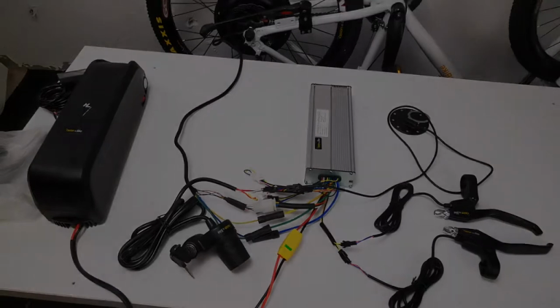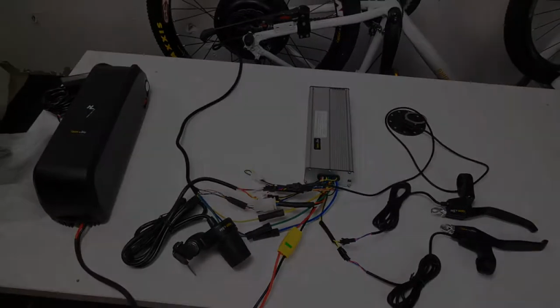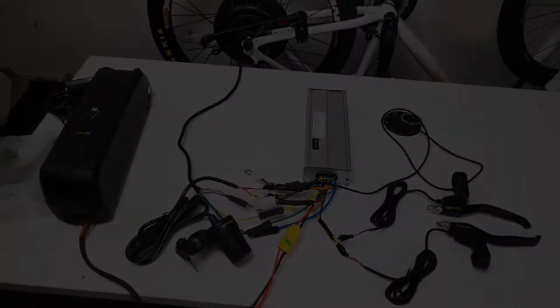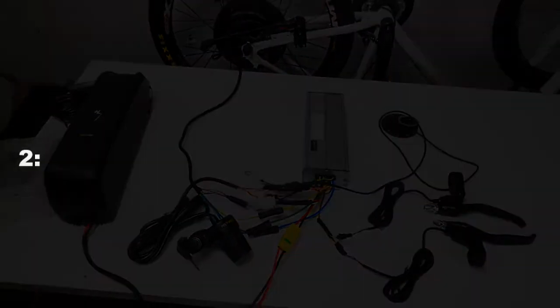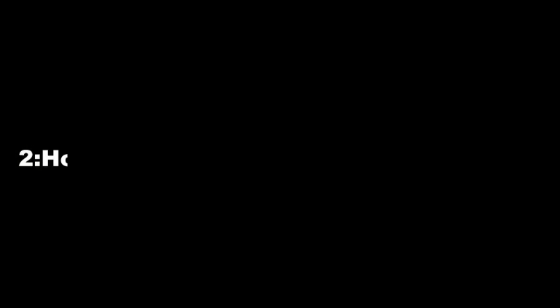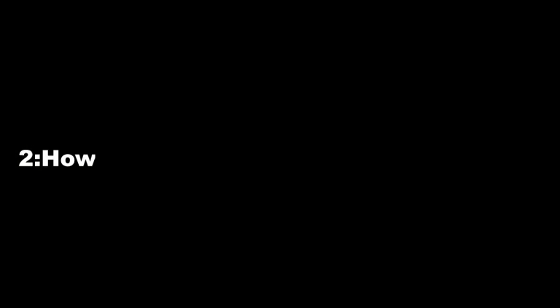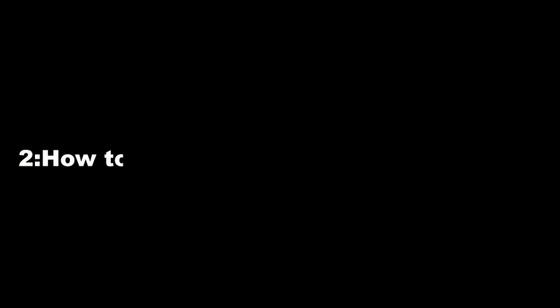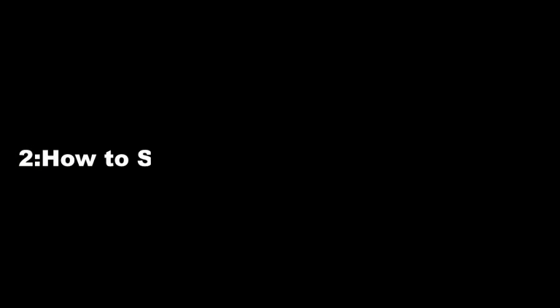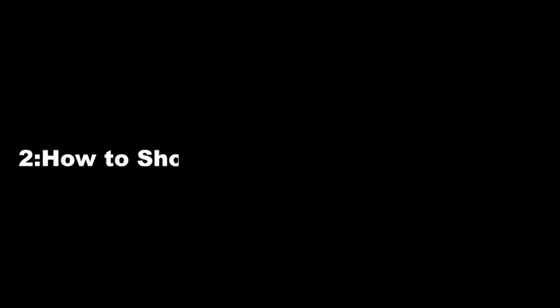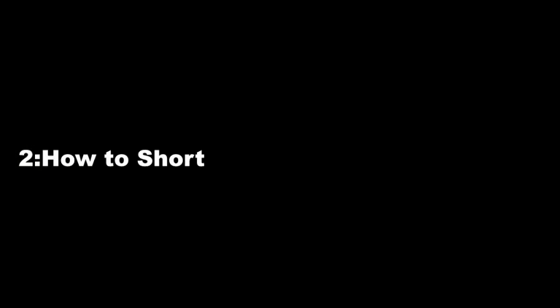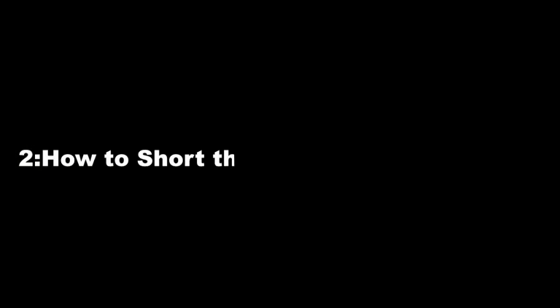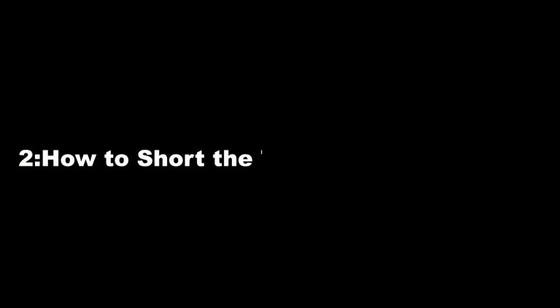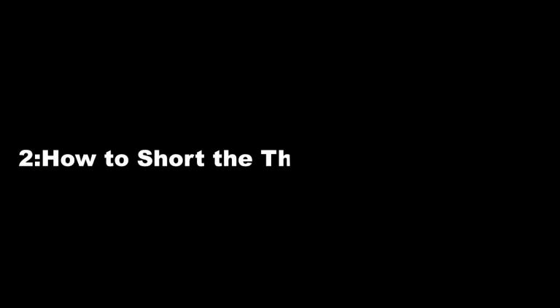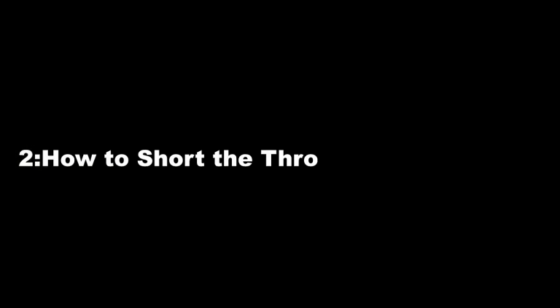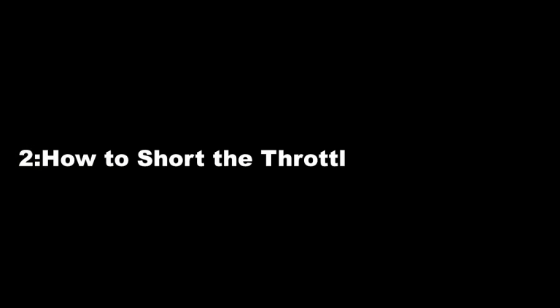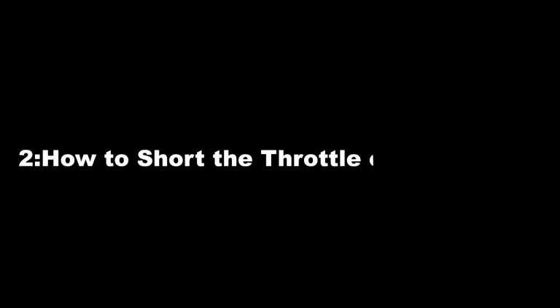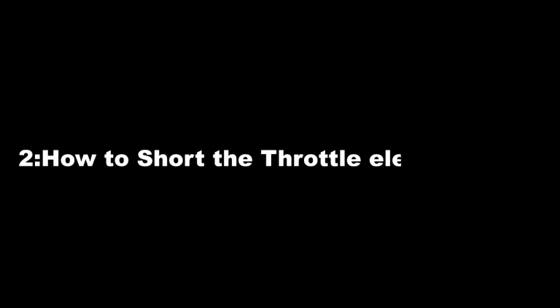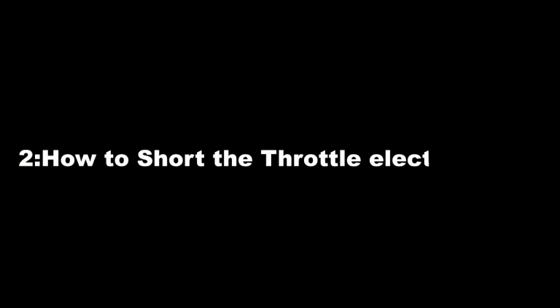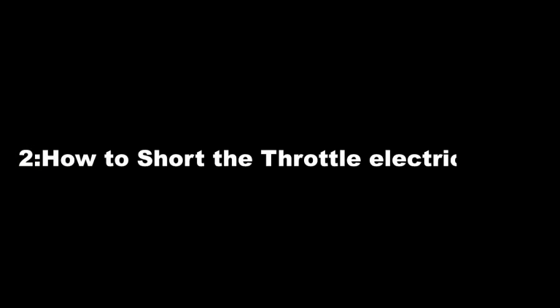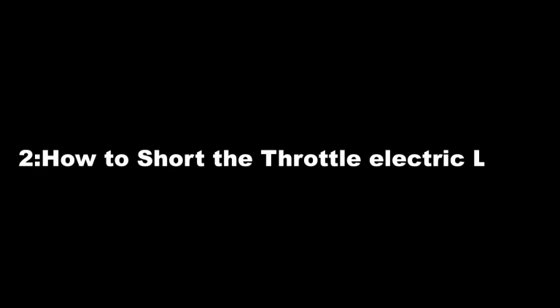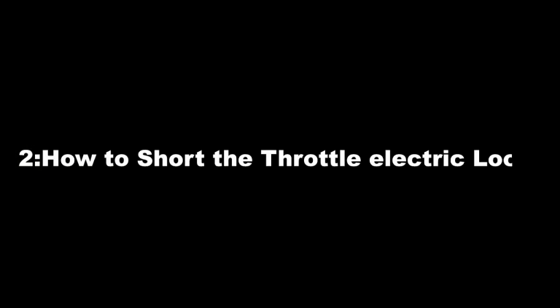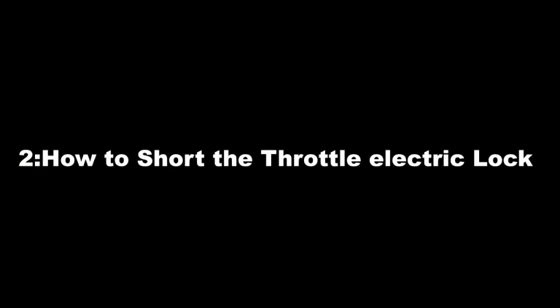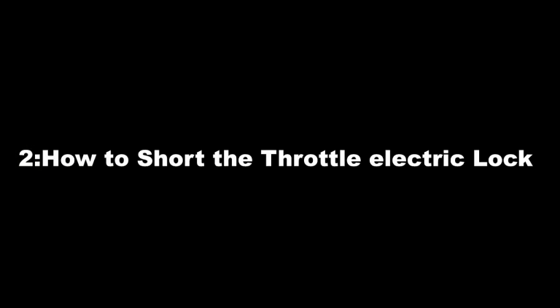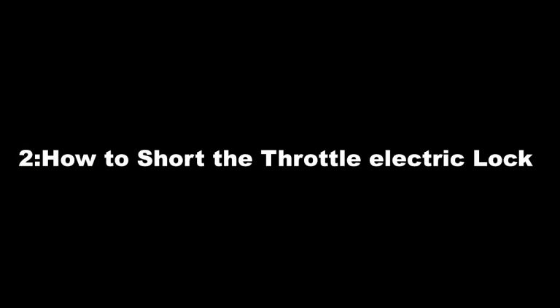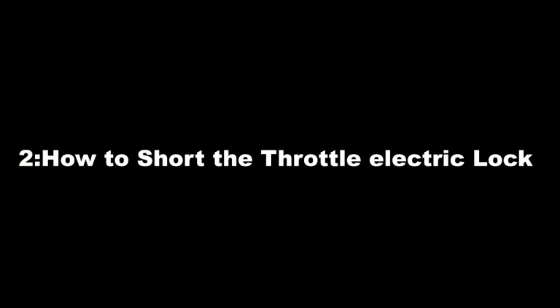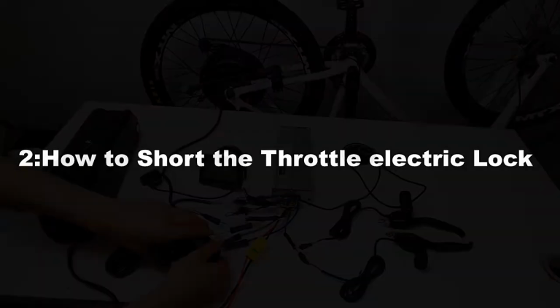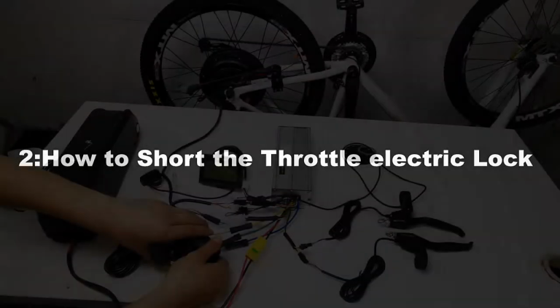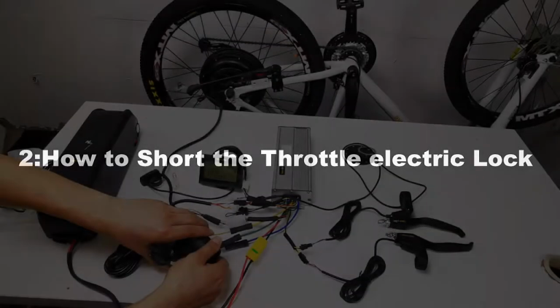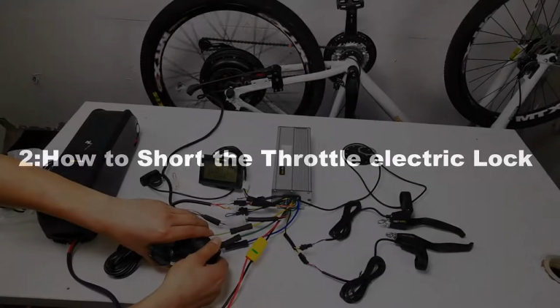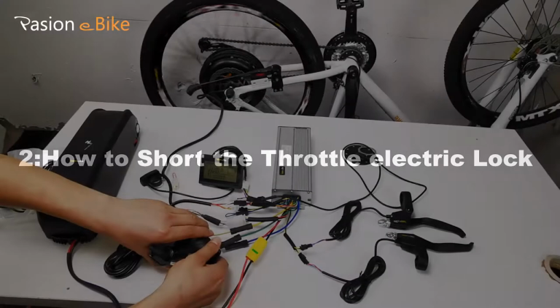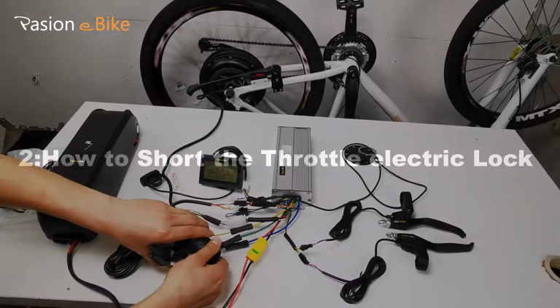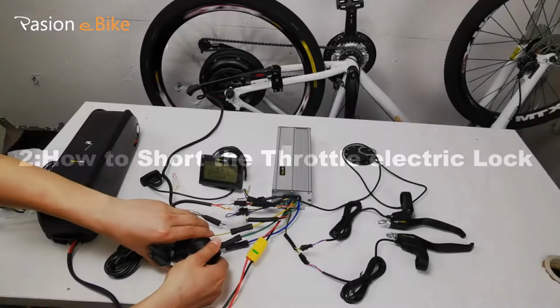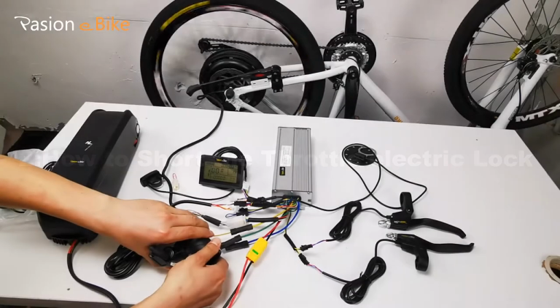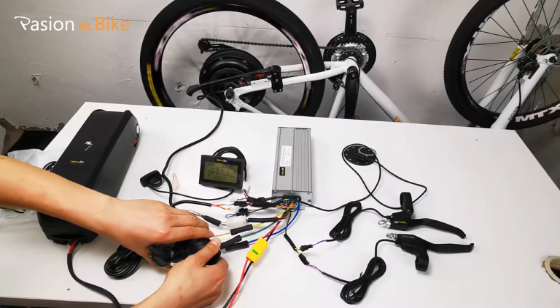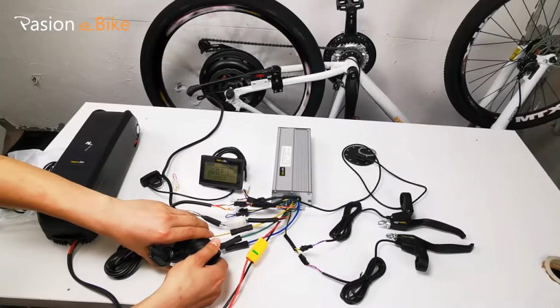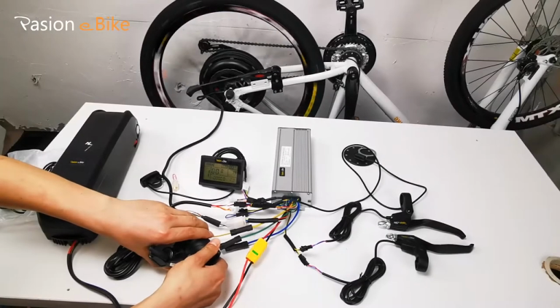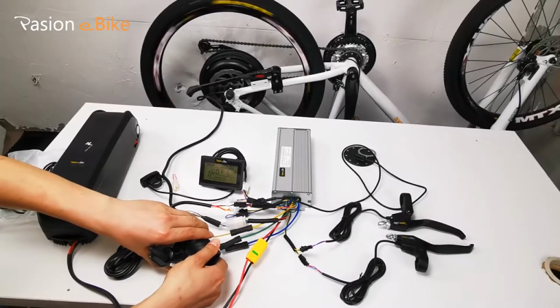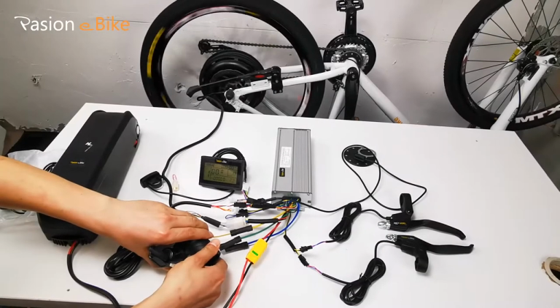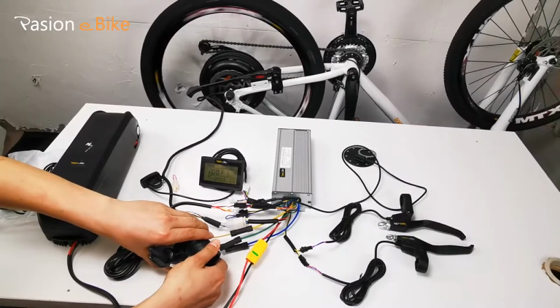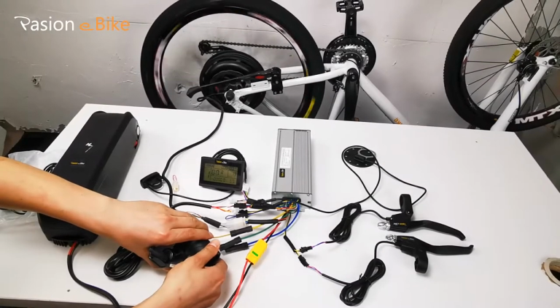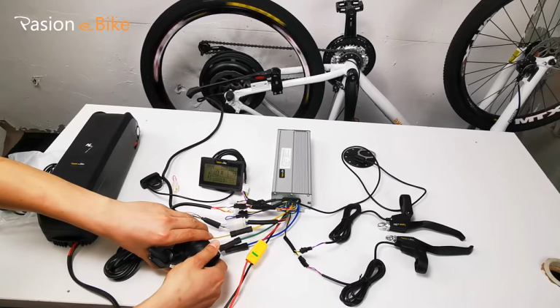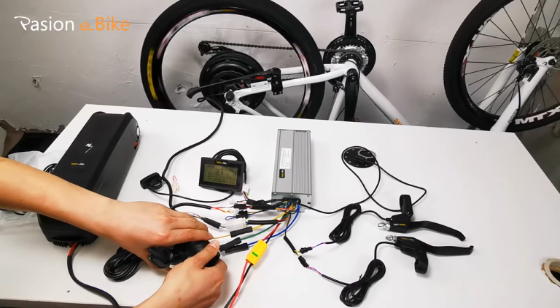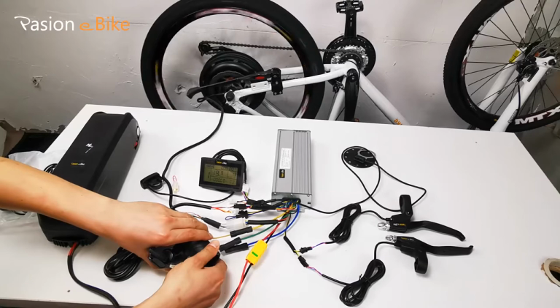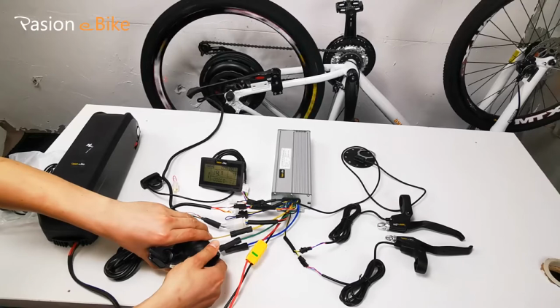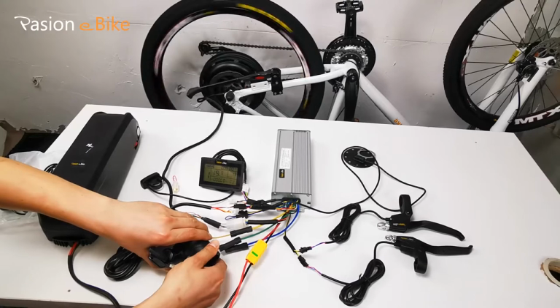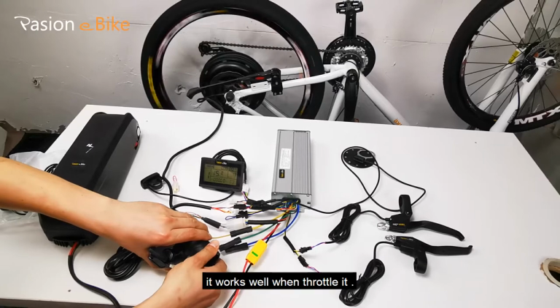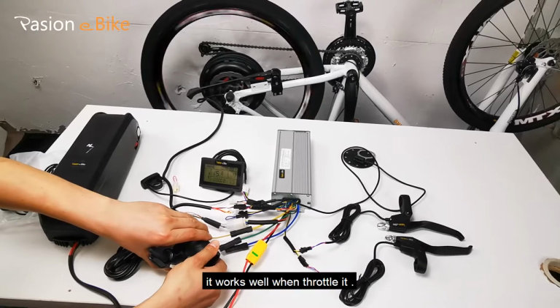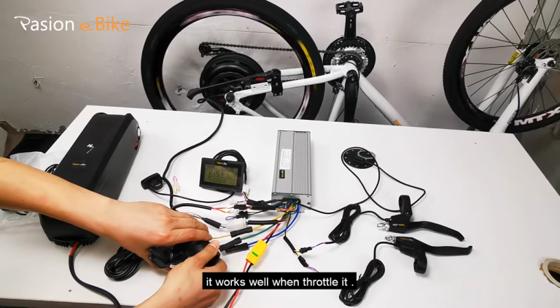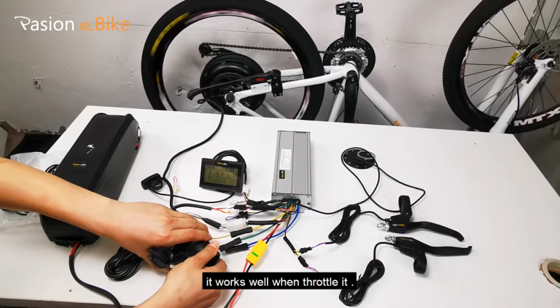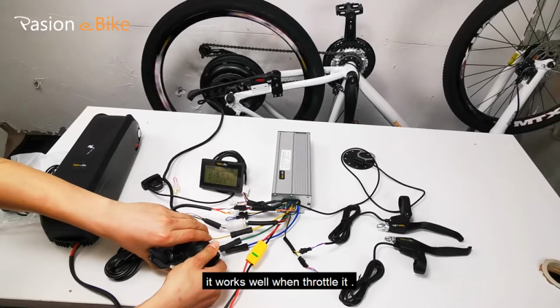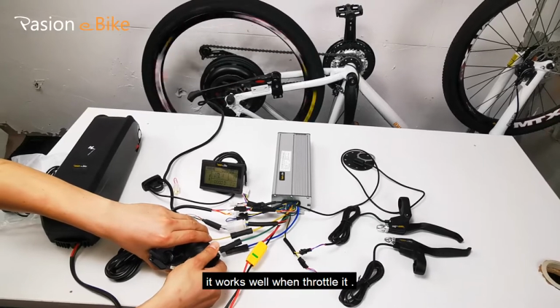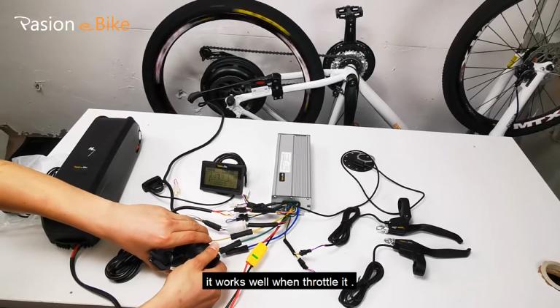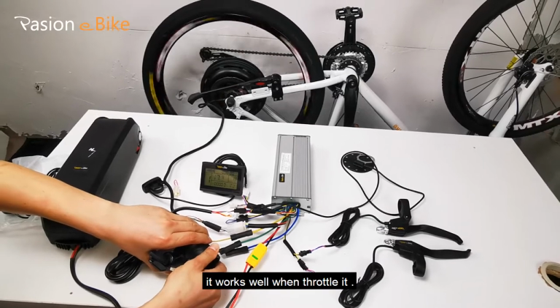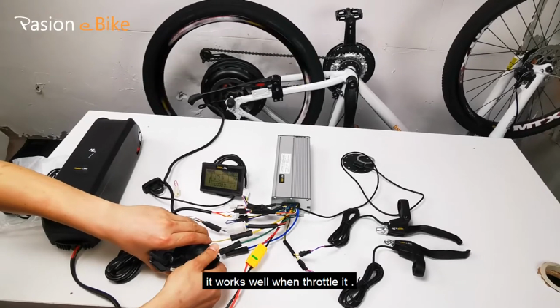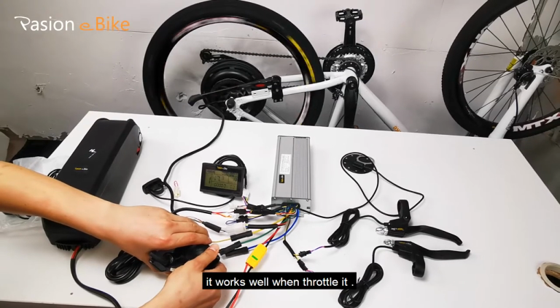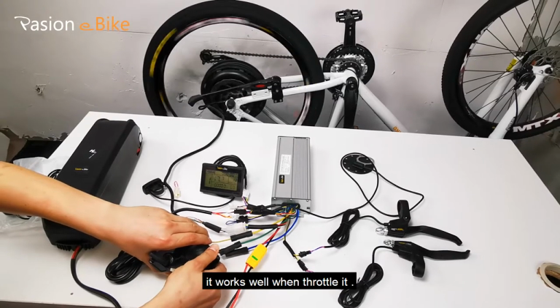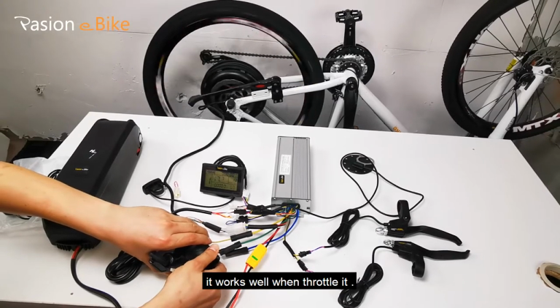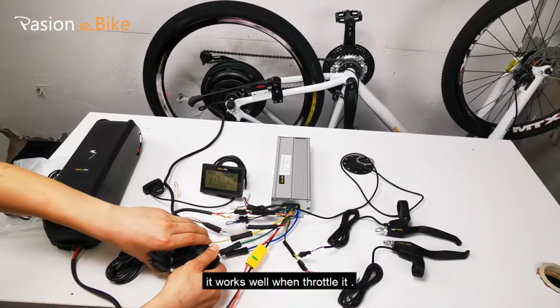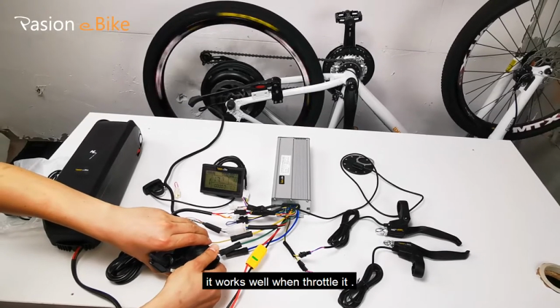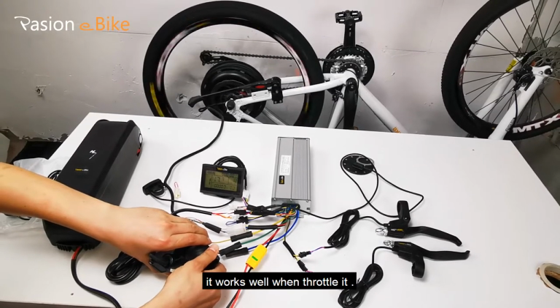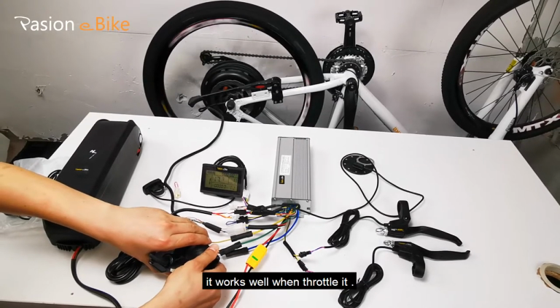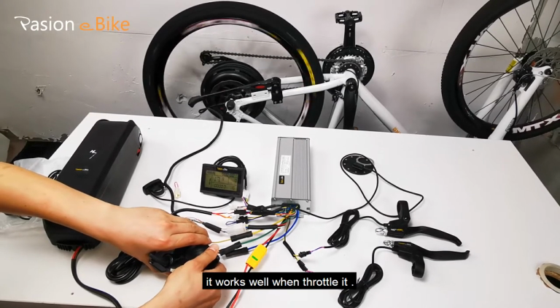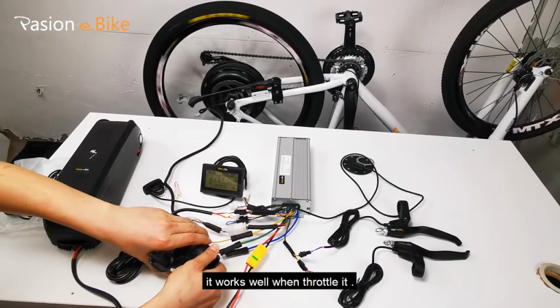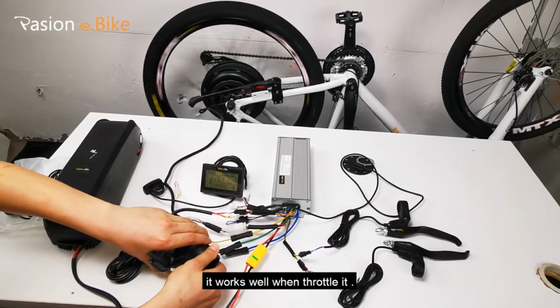How to short the throttle electric lock. It works well when you throttle it.